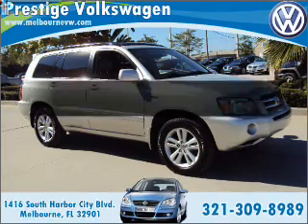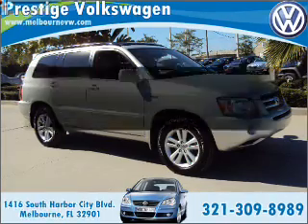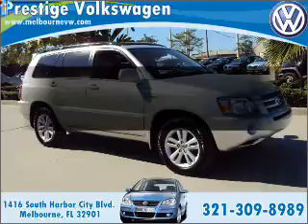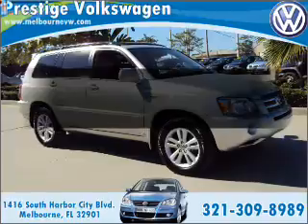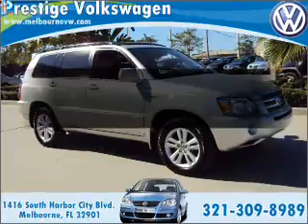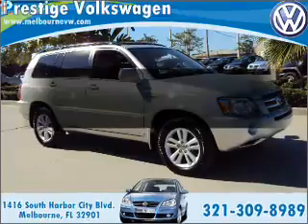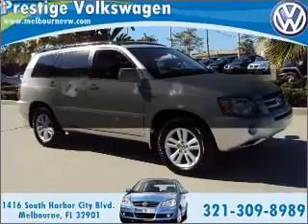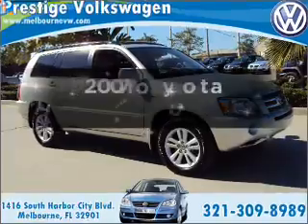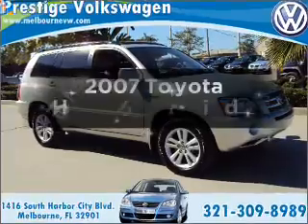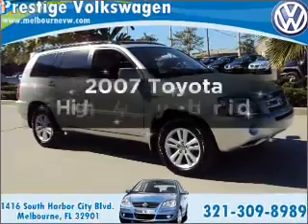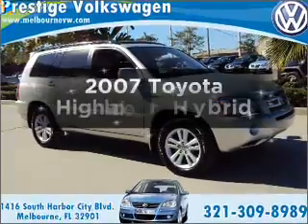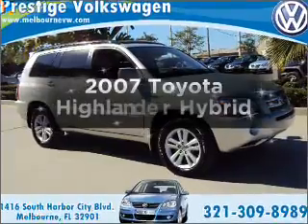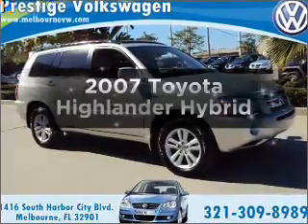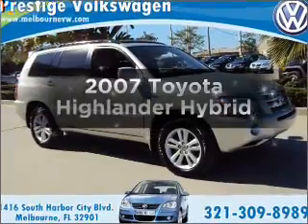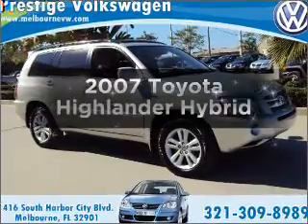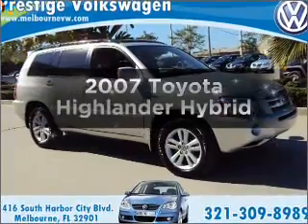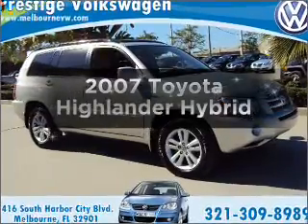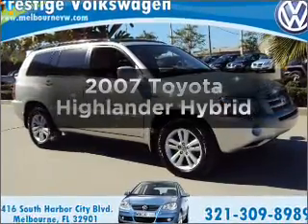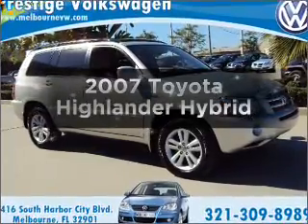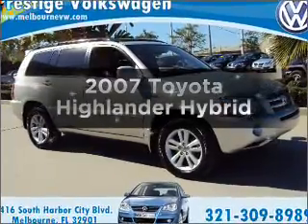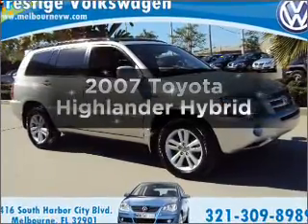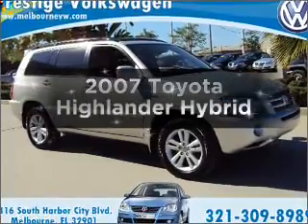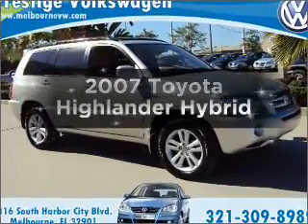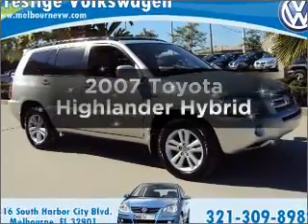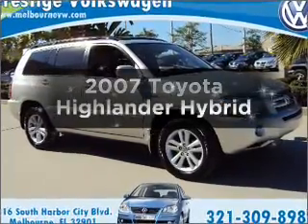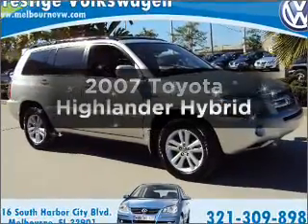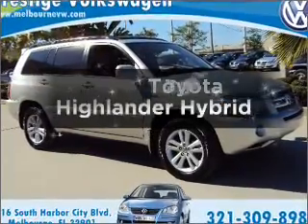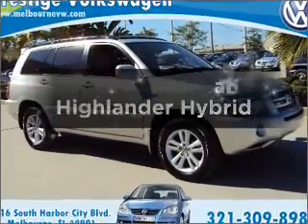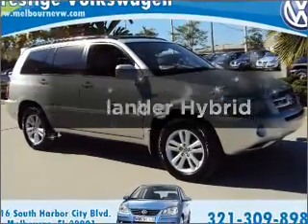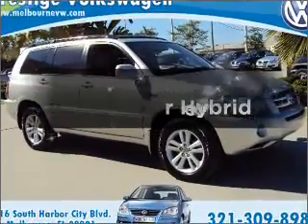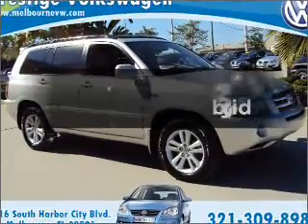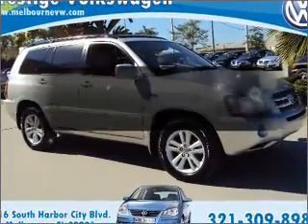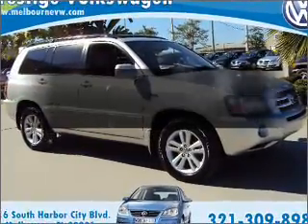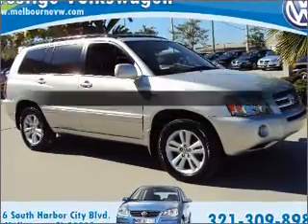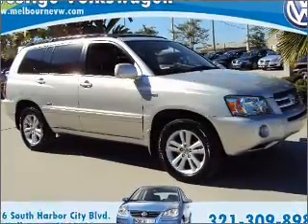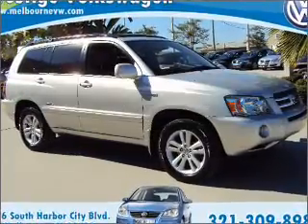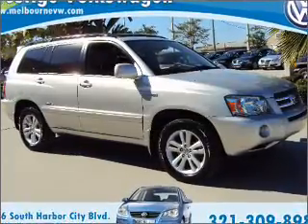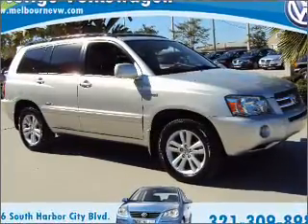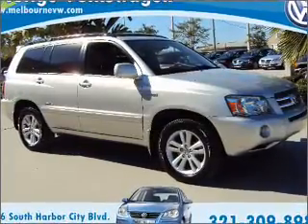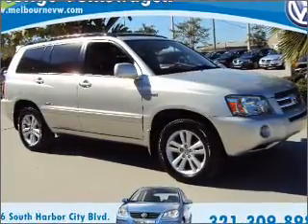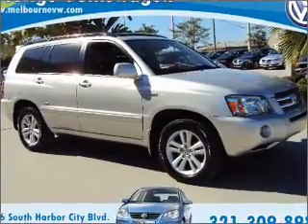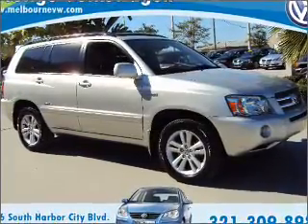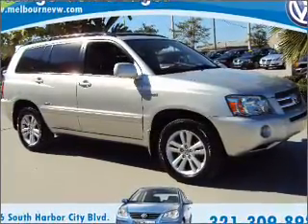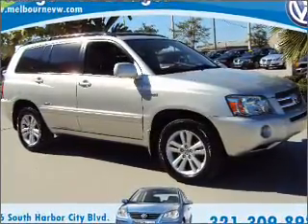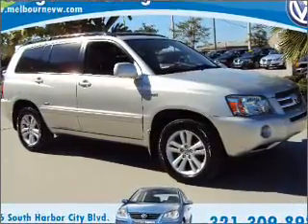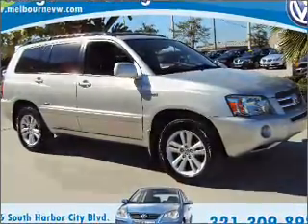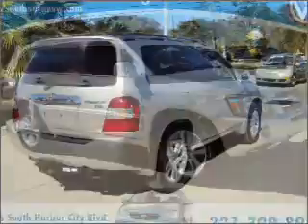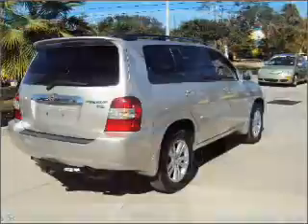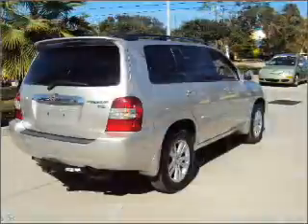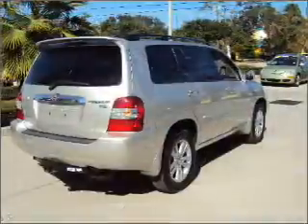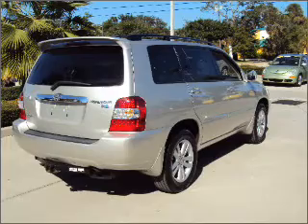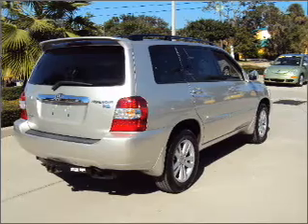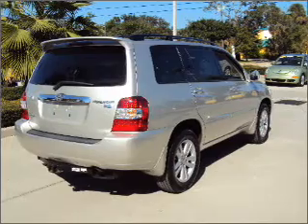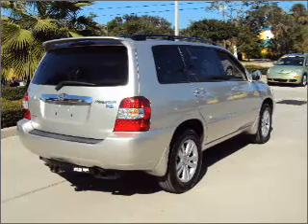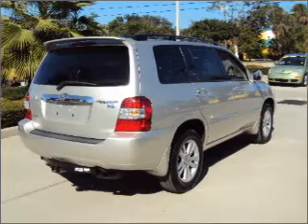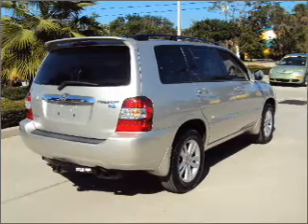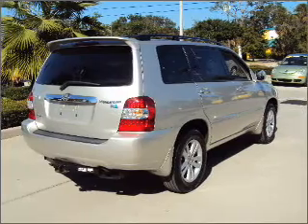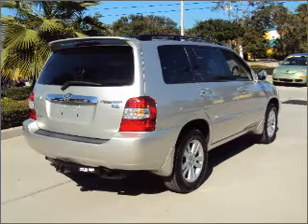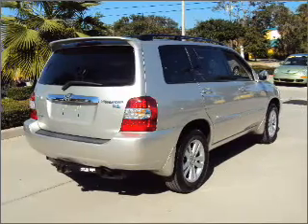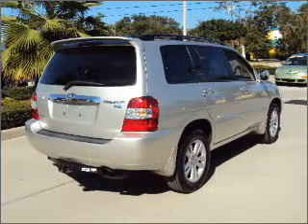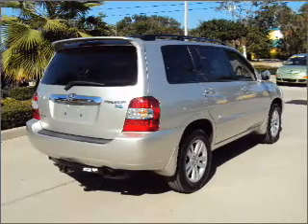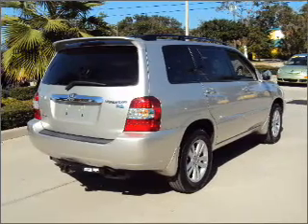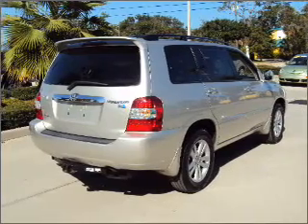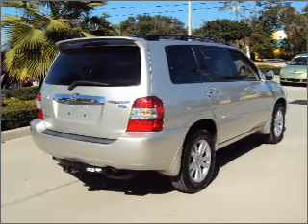Get noticed in this 2007 Toyota Highlander. If you're looking for a first-rate auto, this one could be yours today.